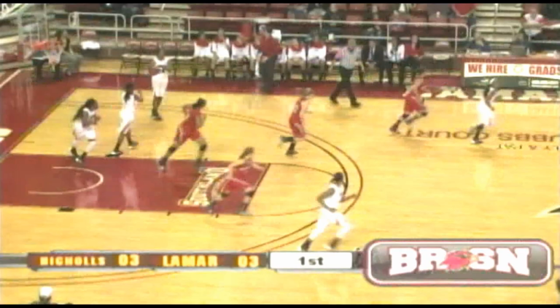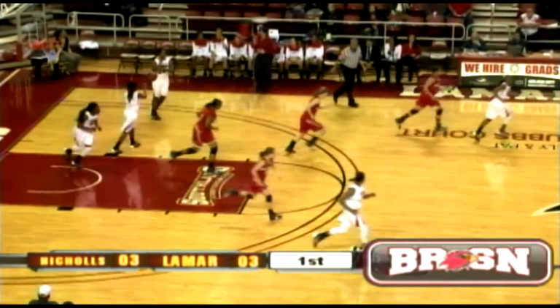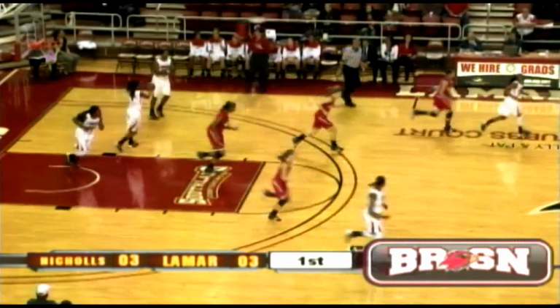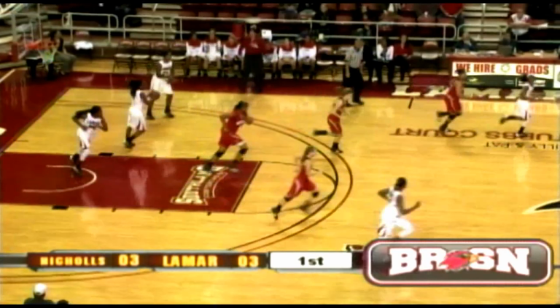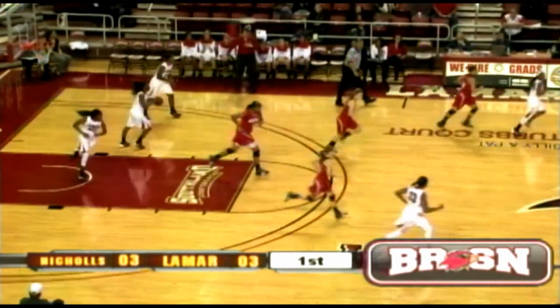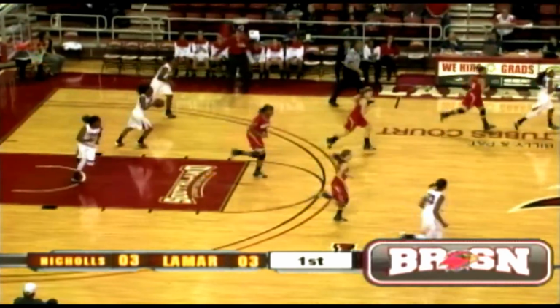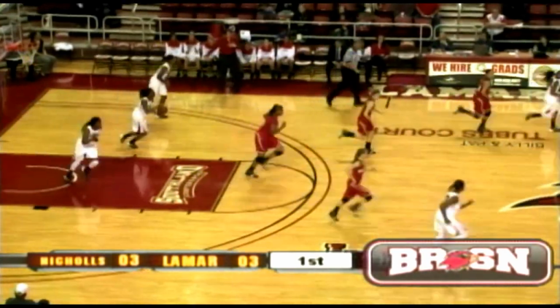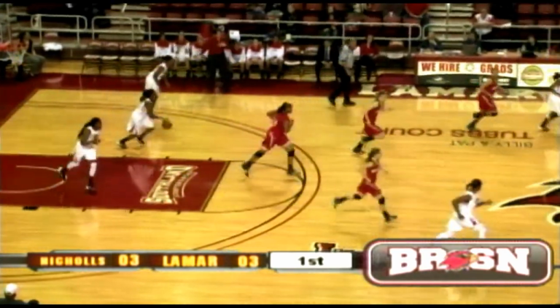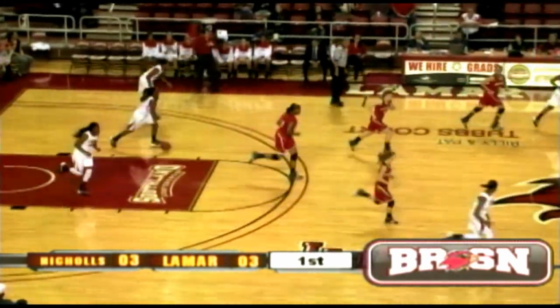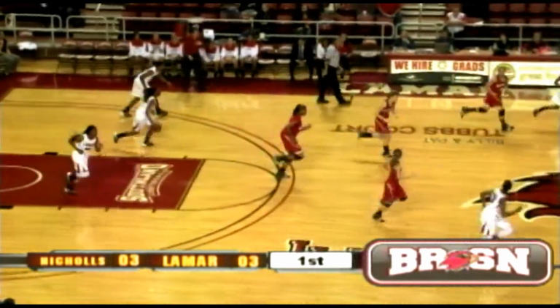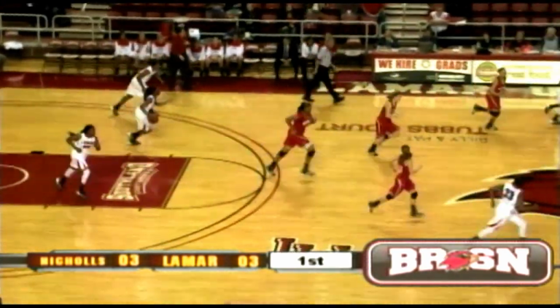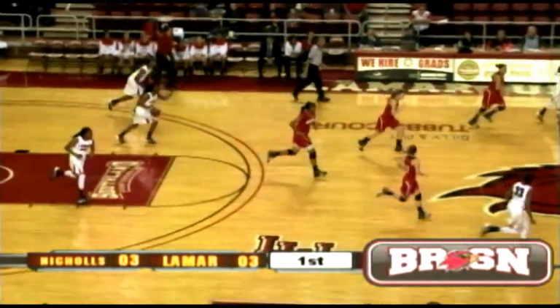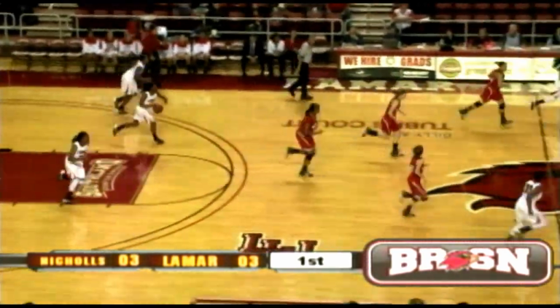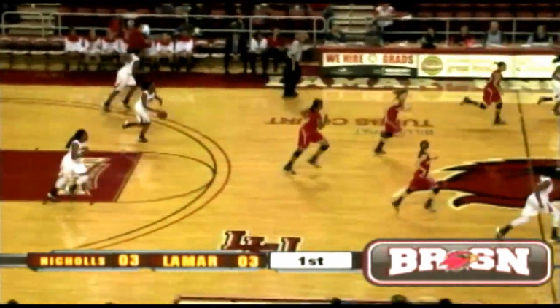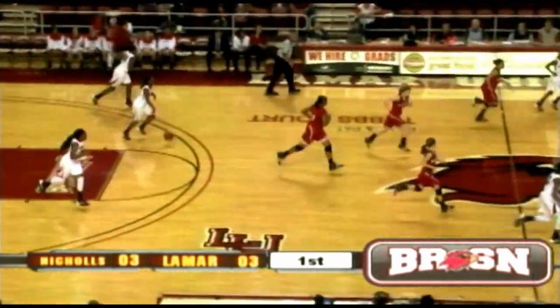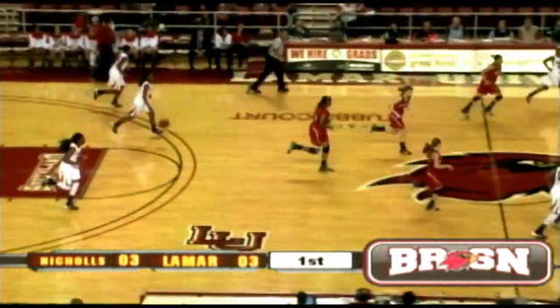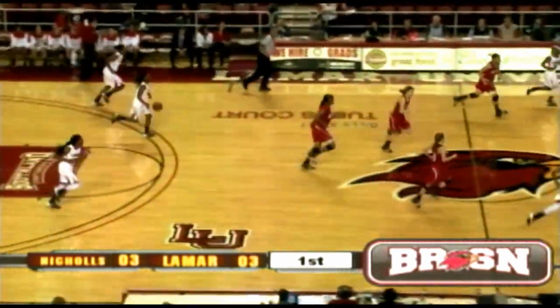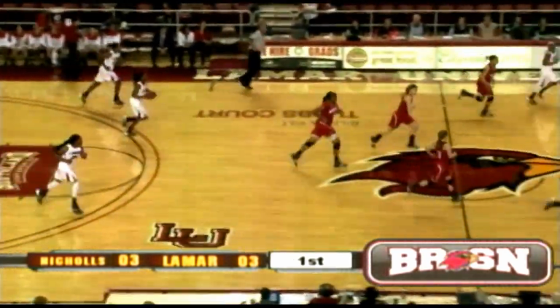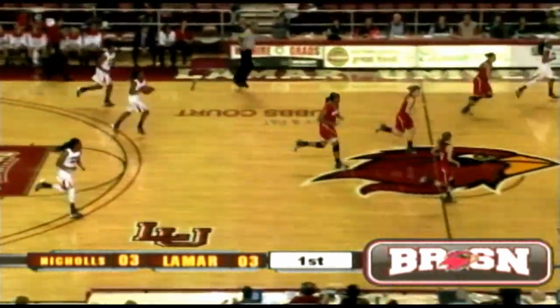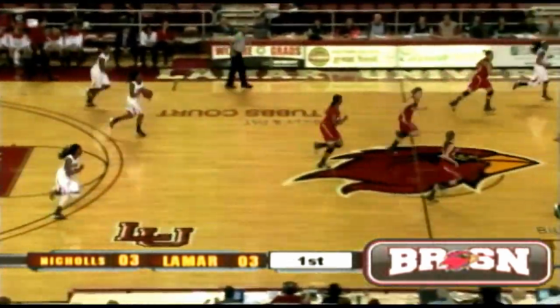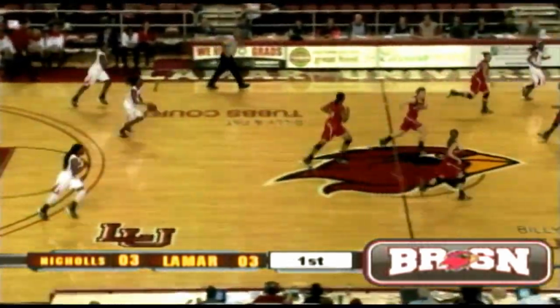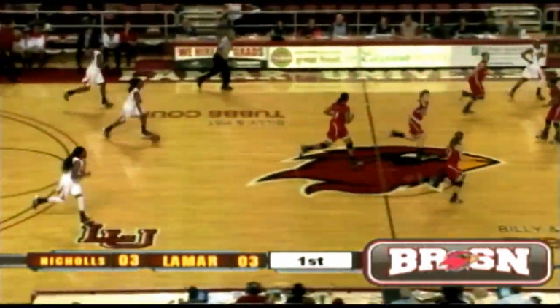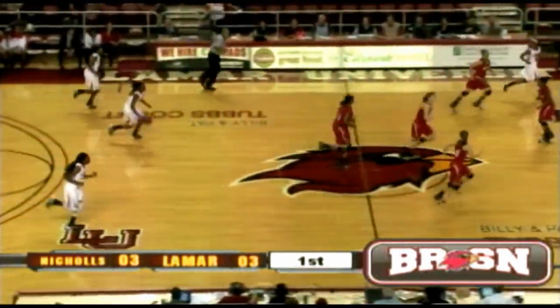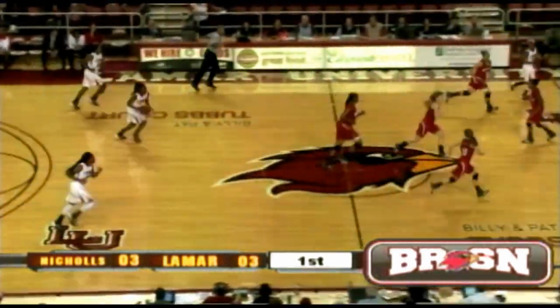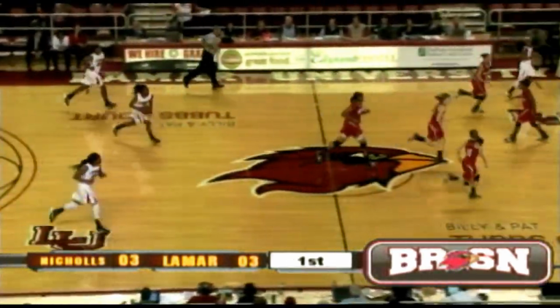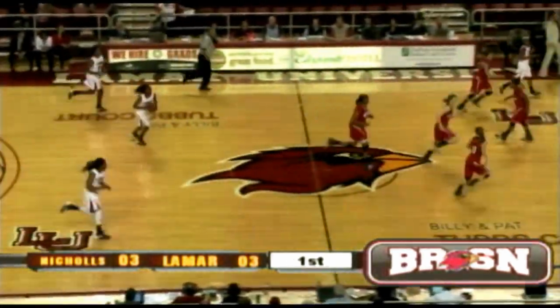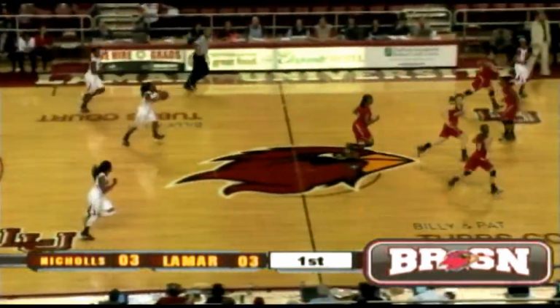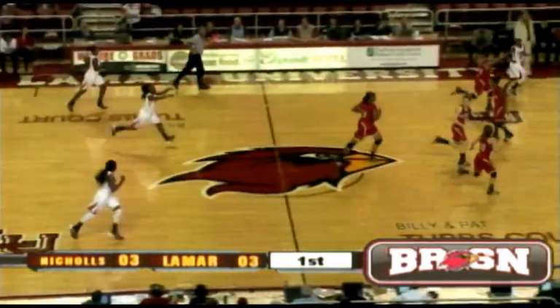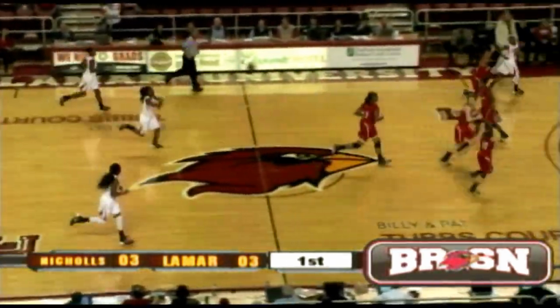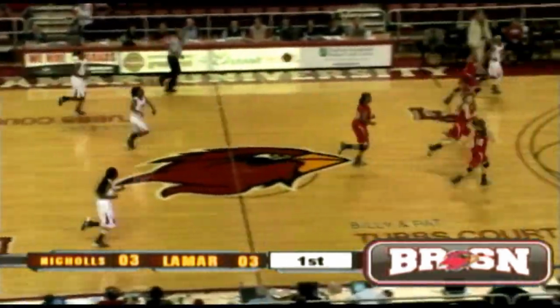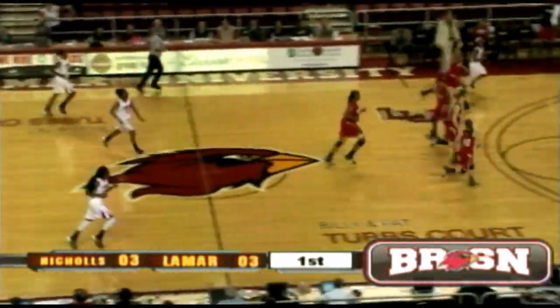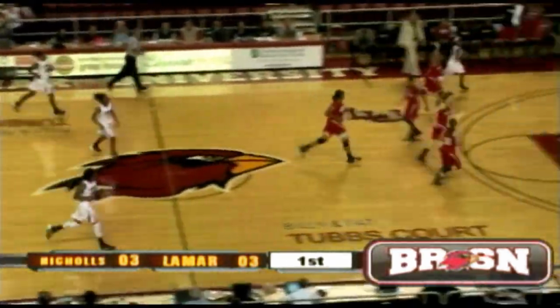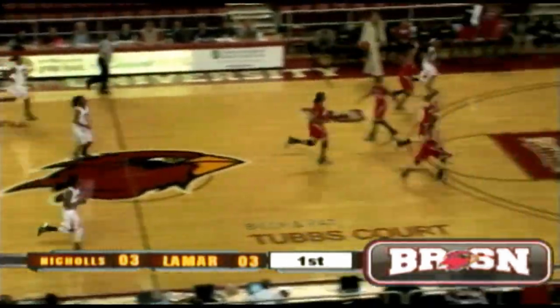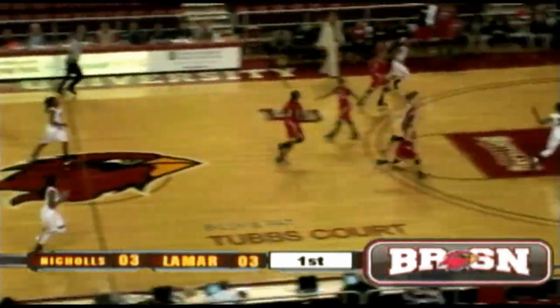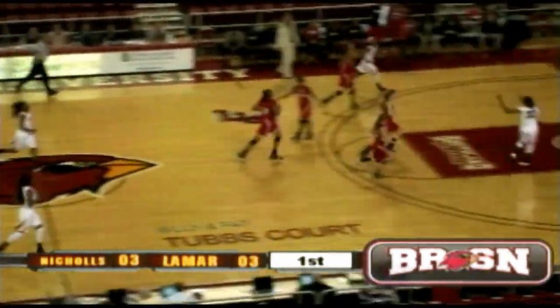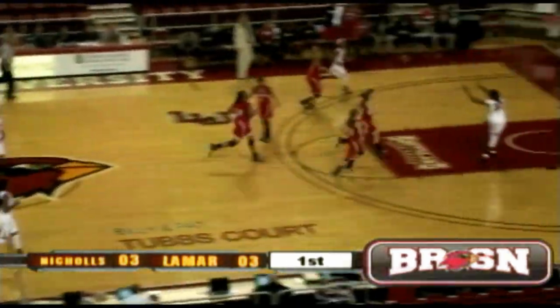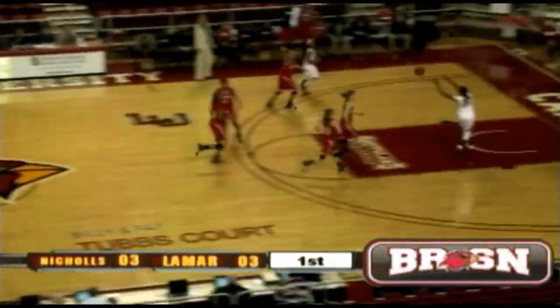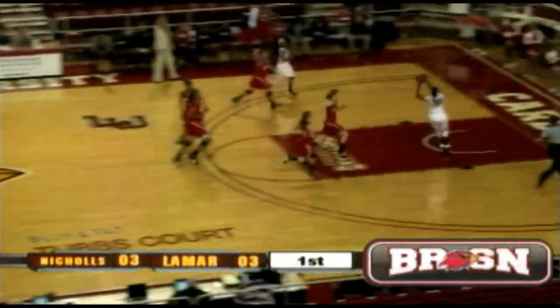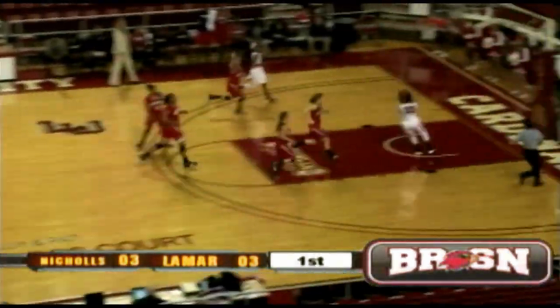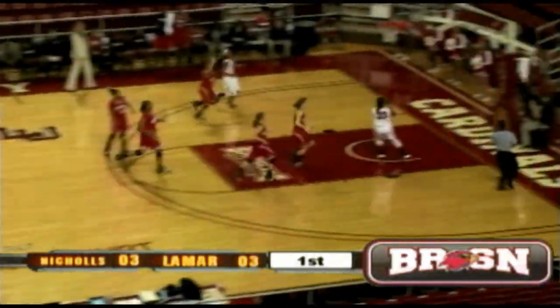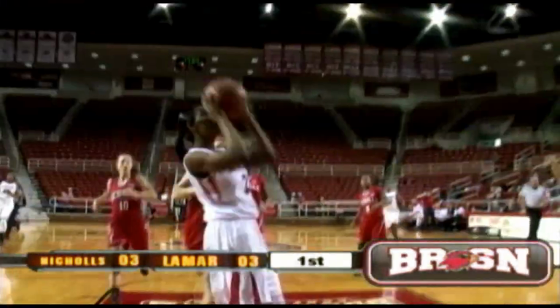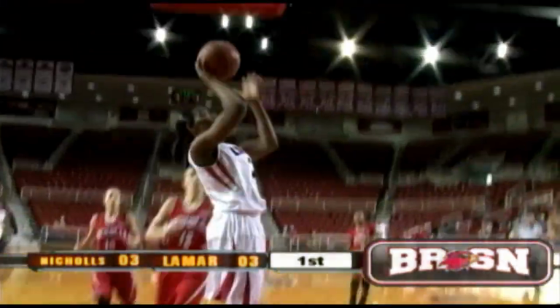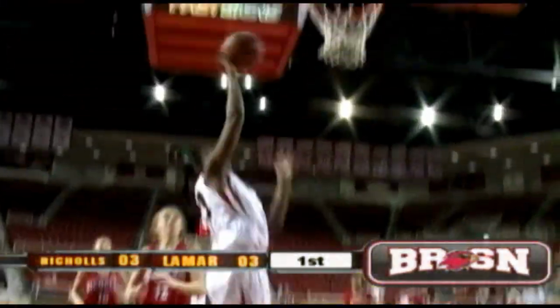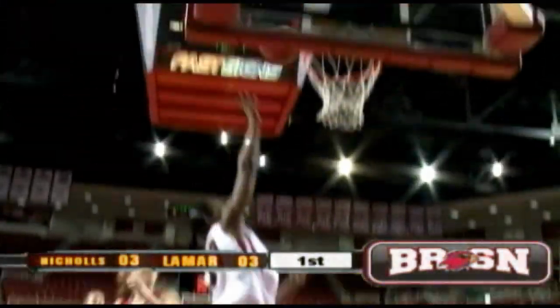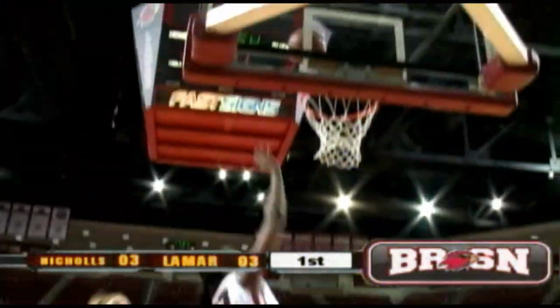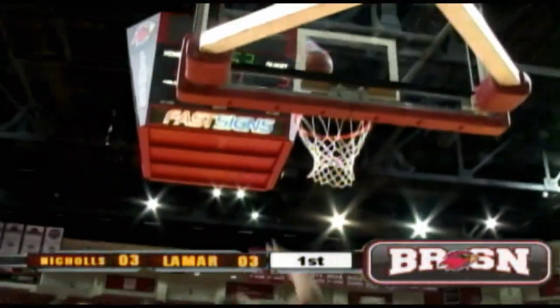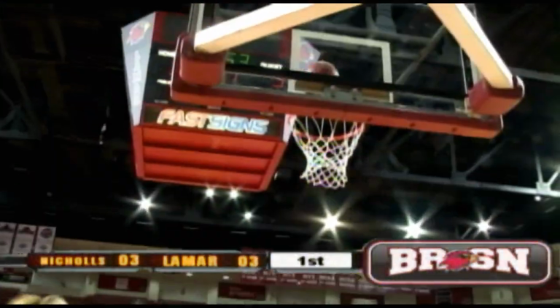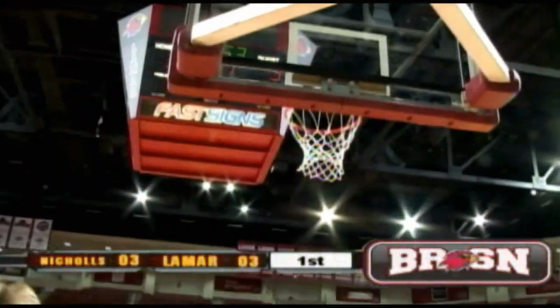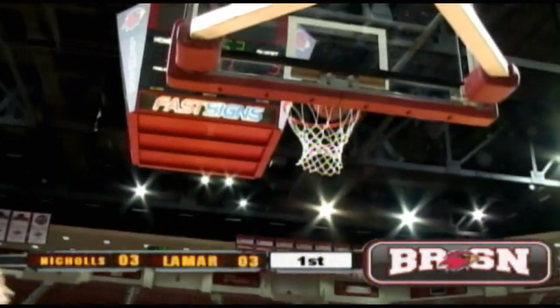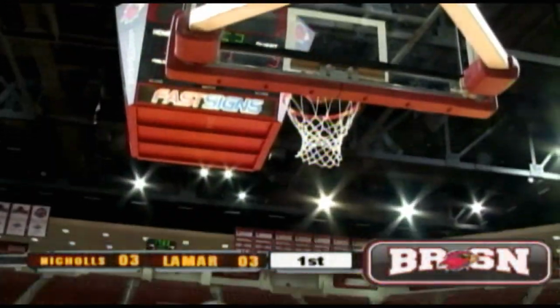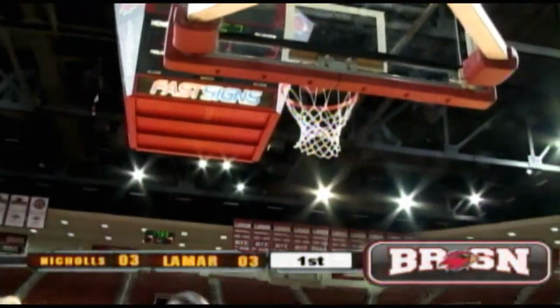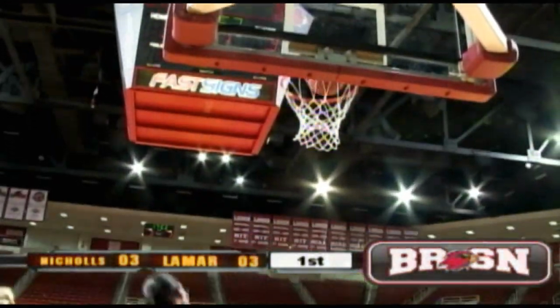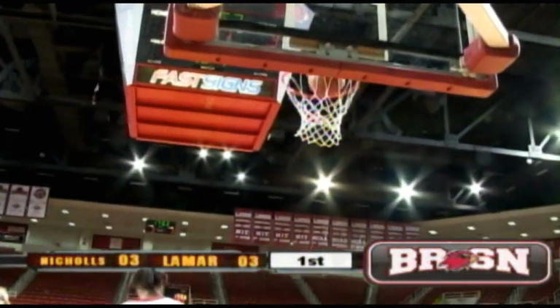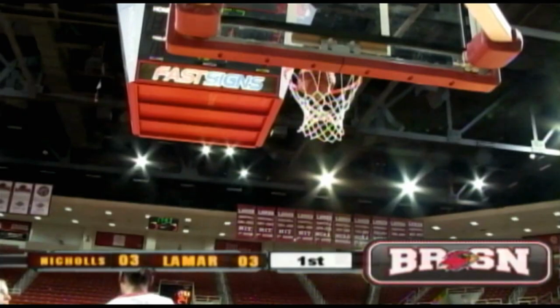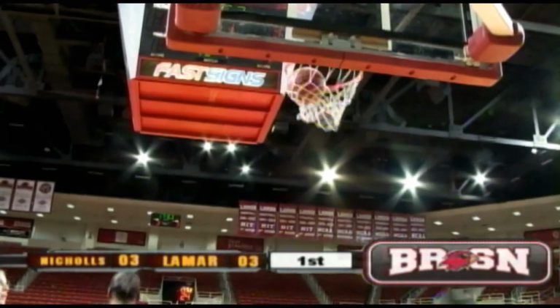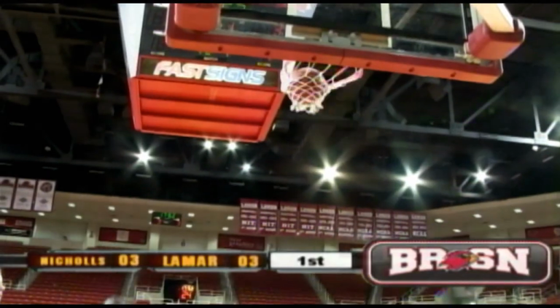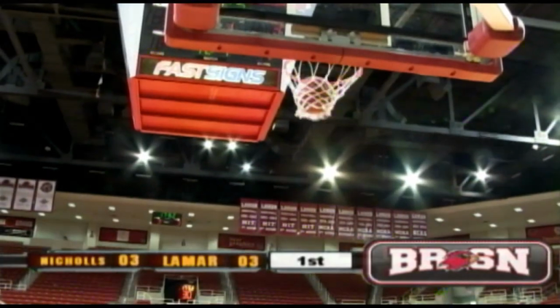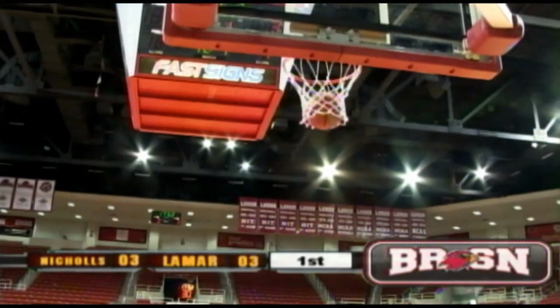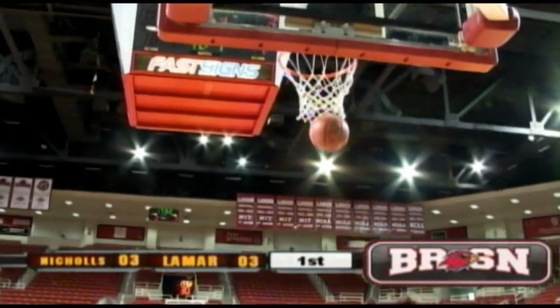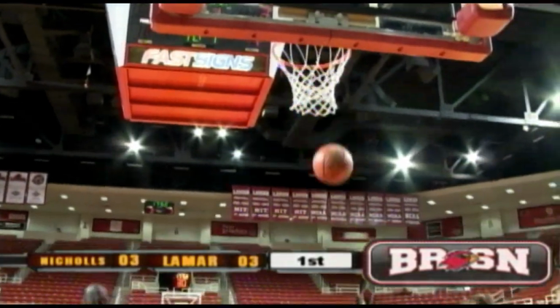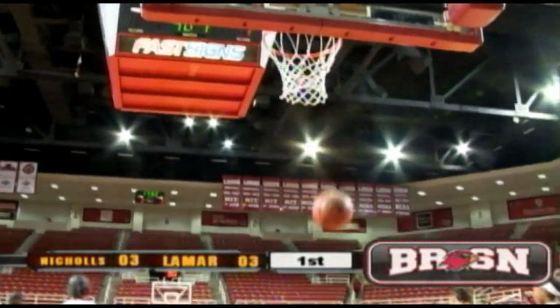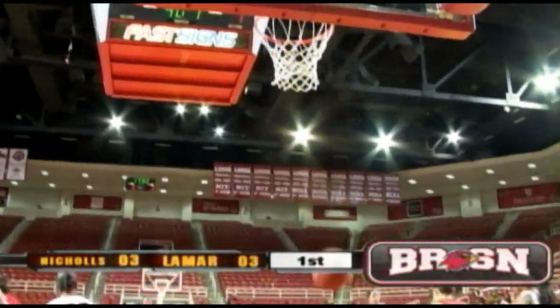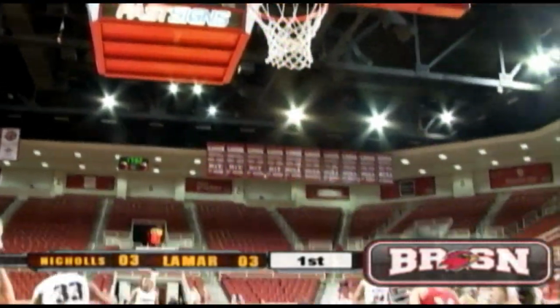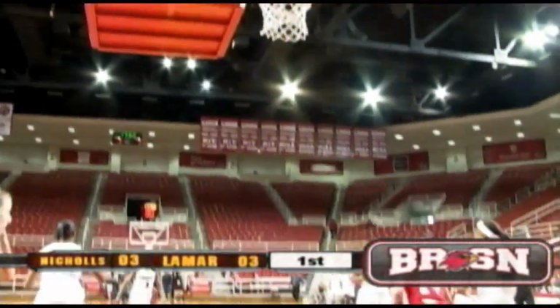Rebound with Alice Robinson. Long pass down forward, Keionda Bowers from Gia Airs. She lays it in.